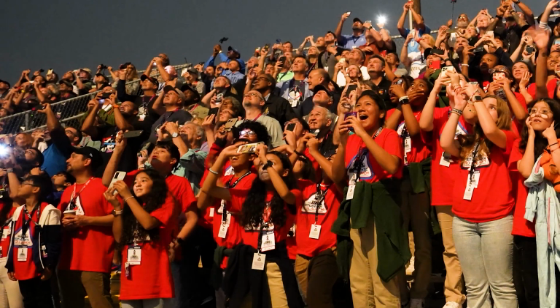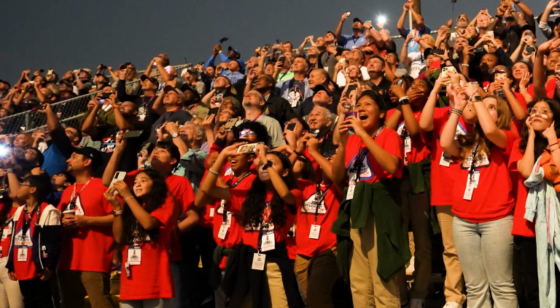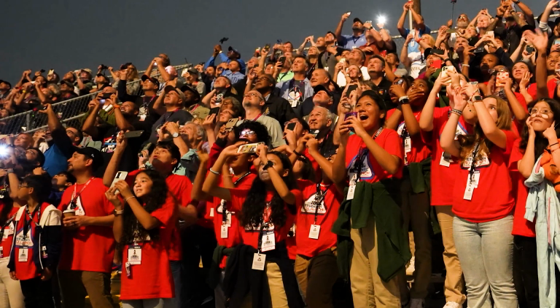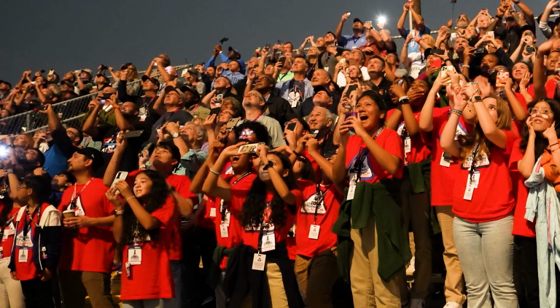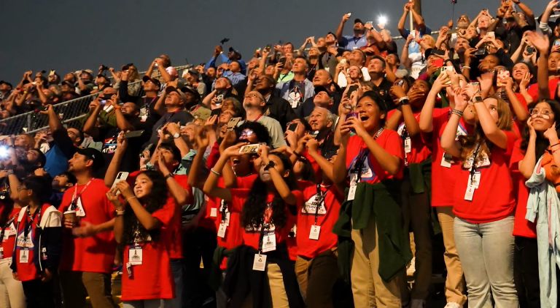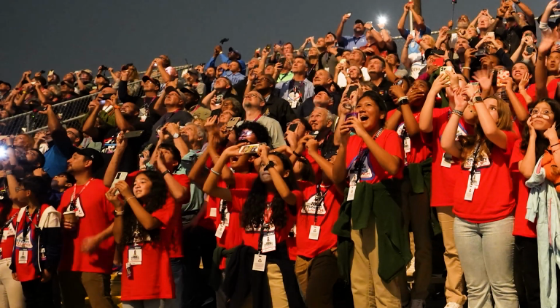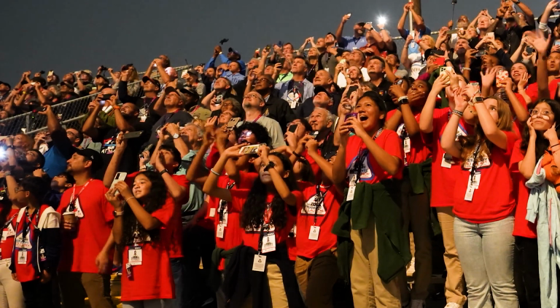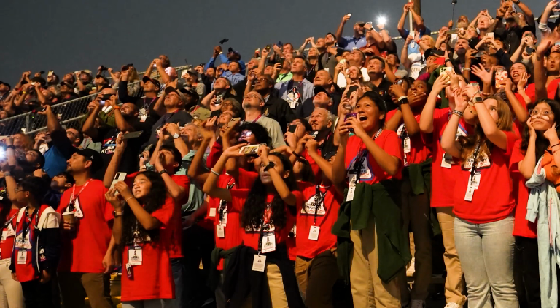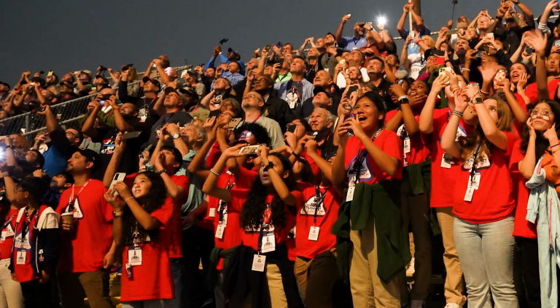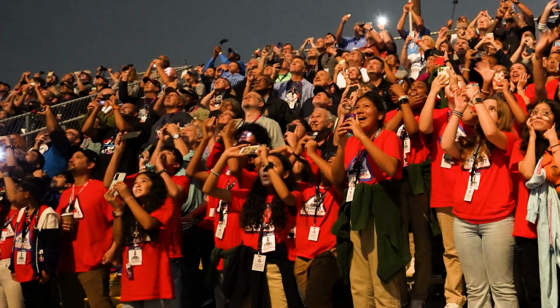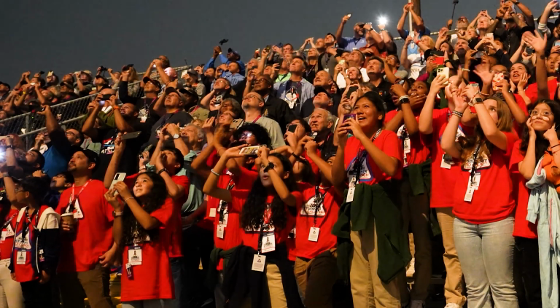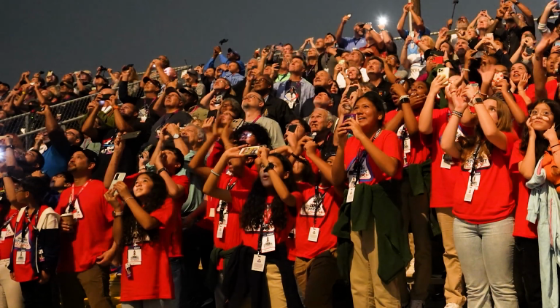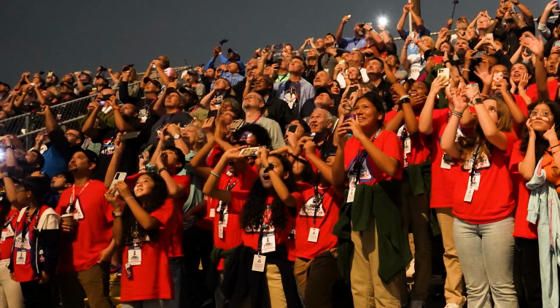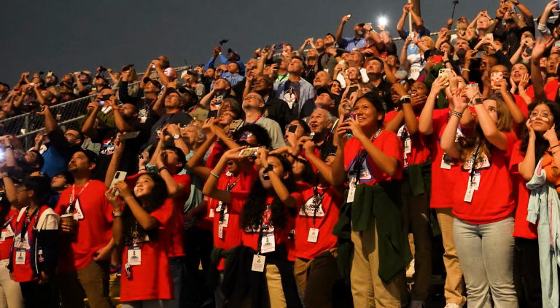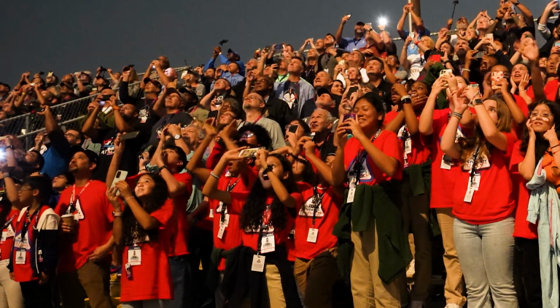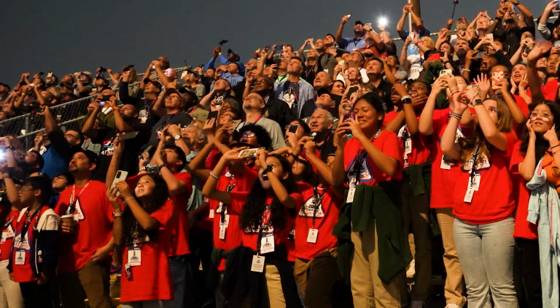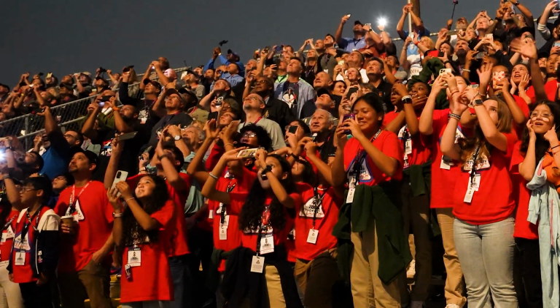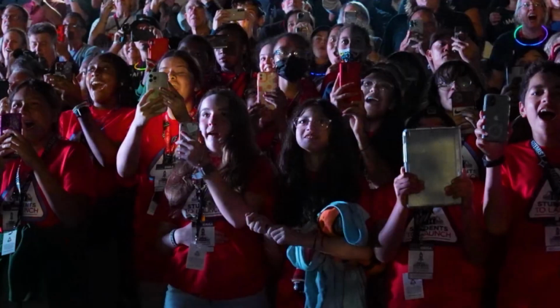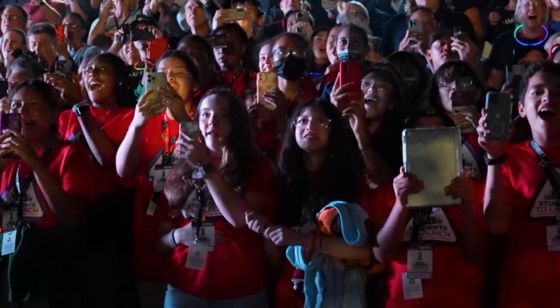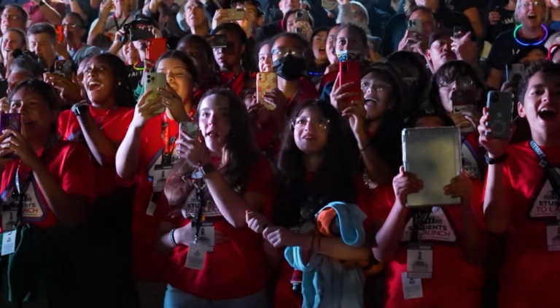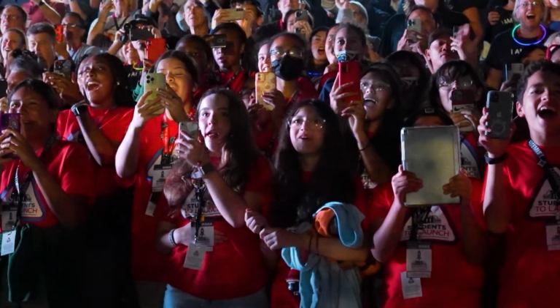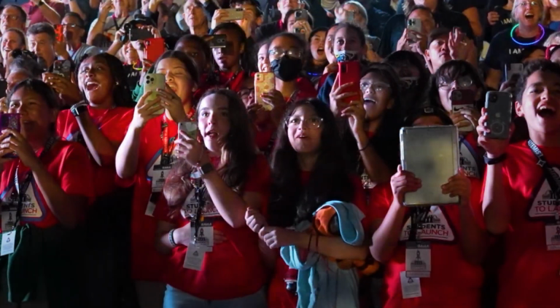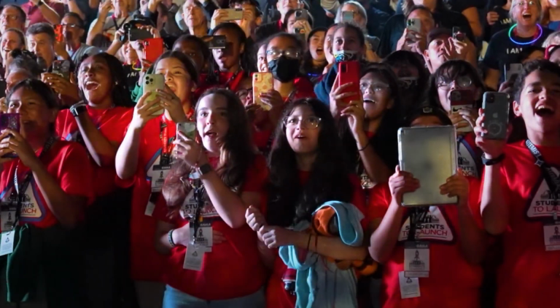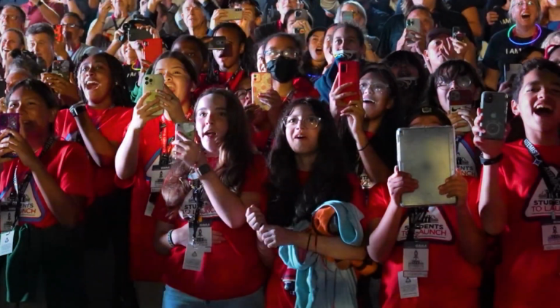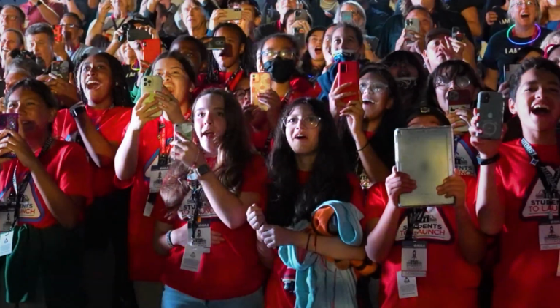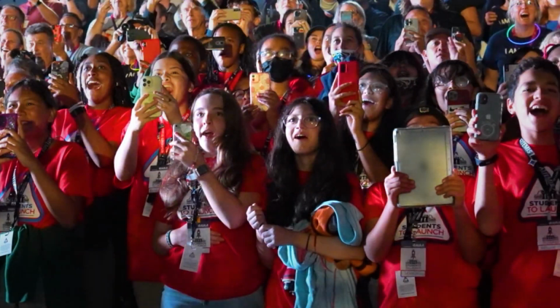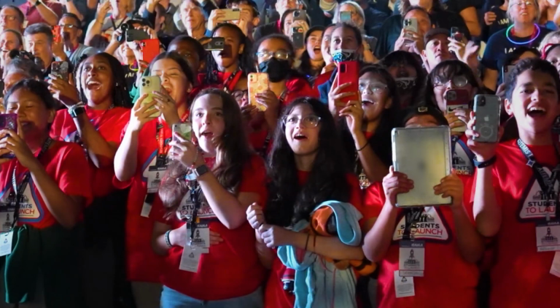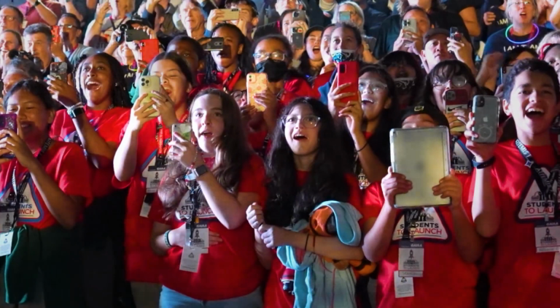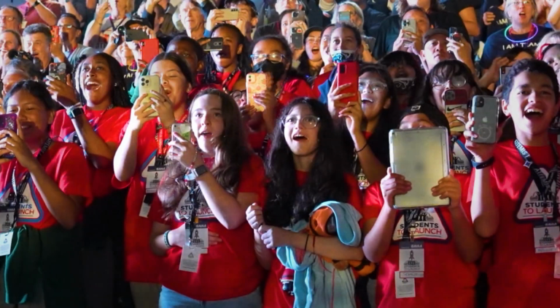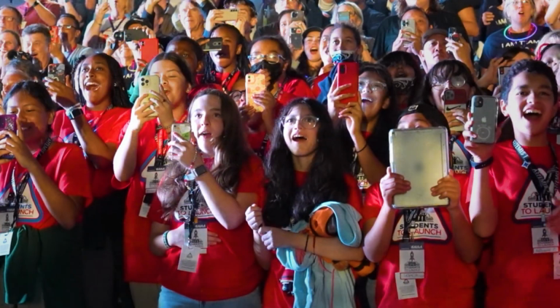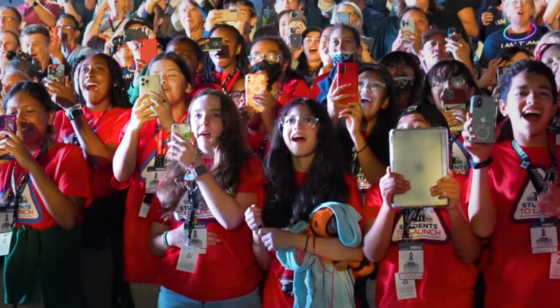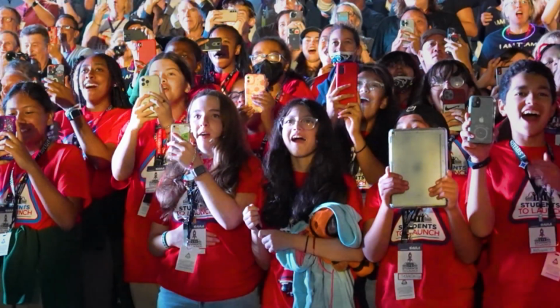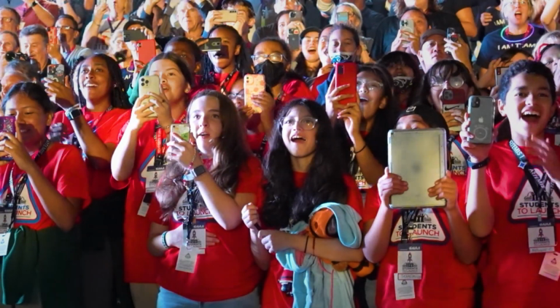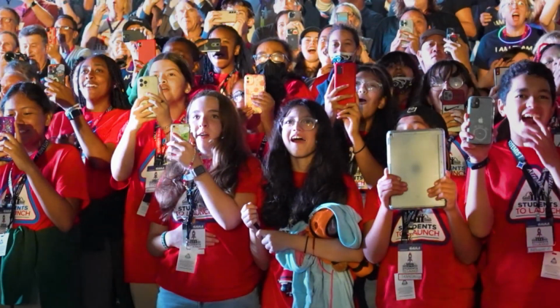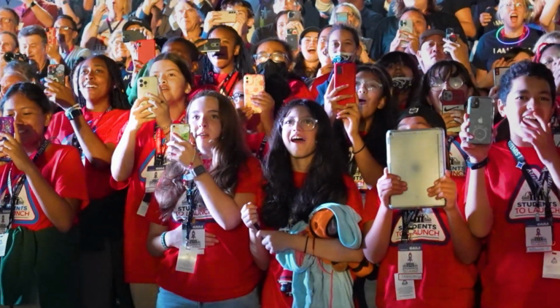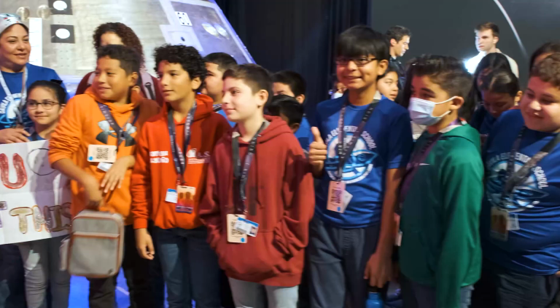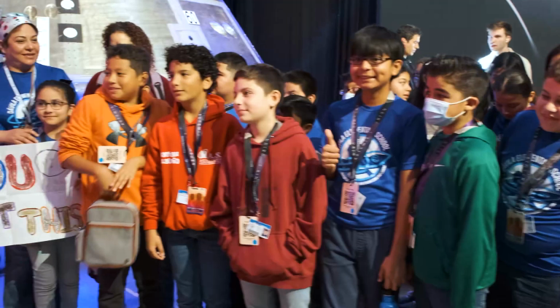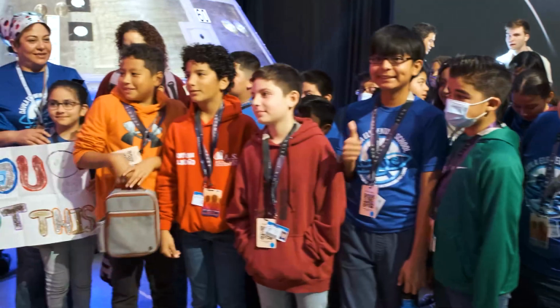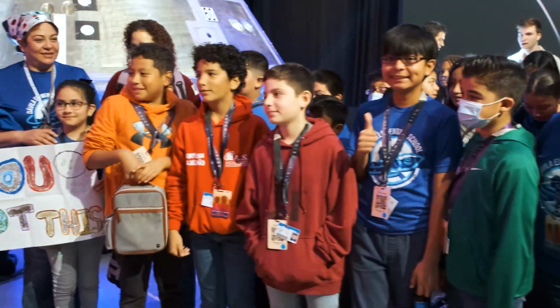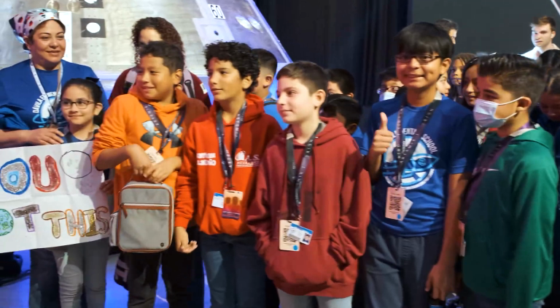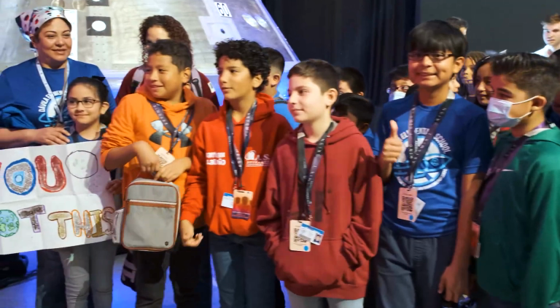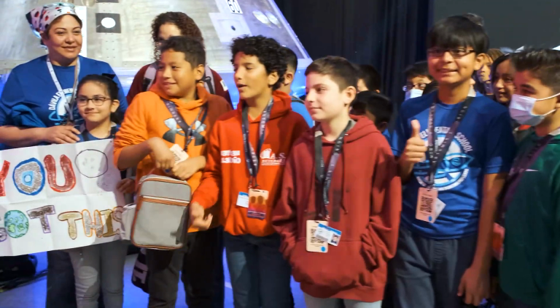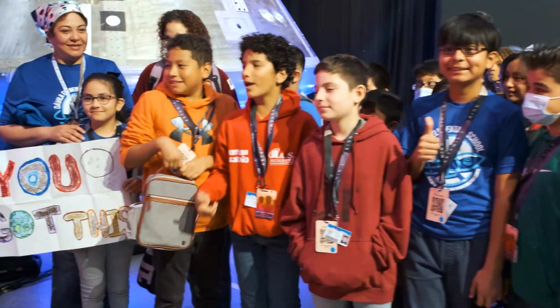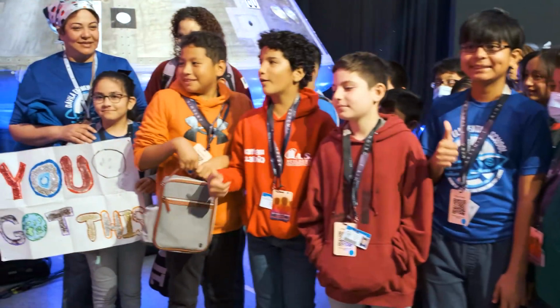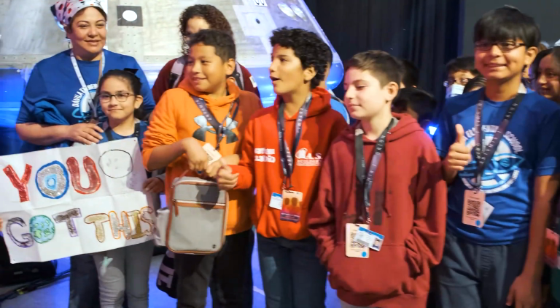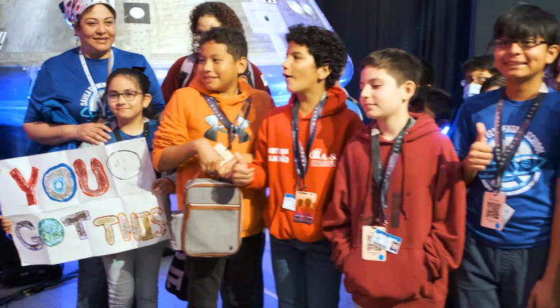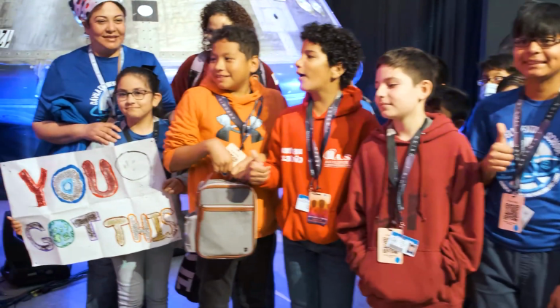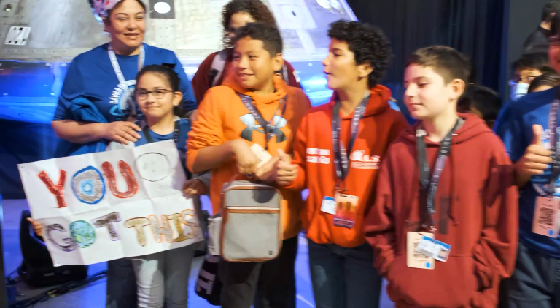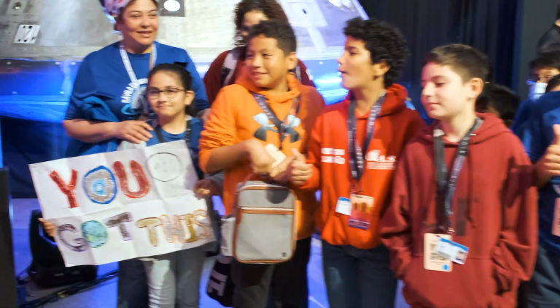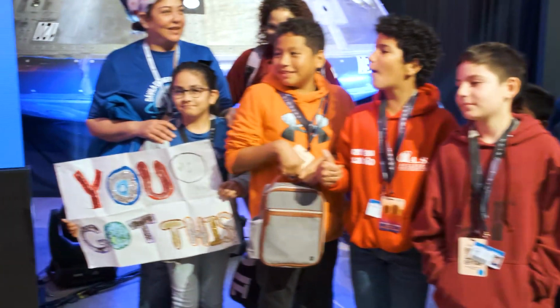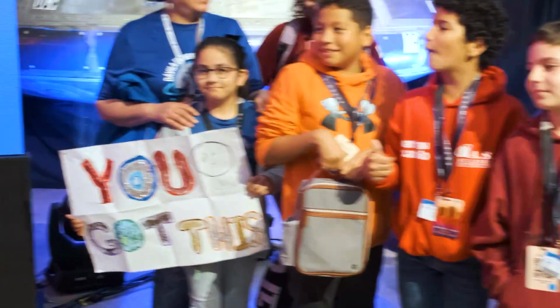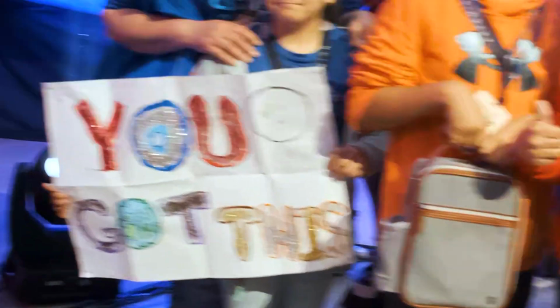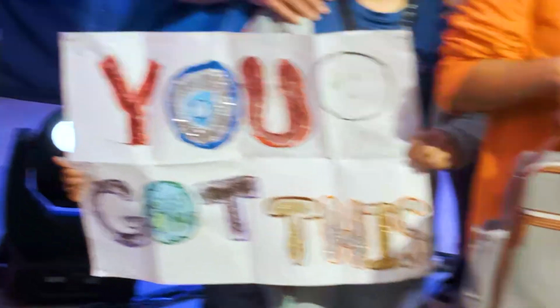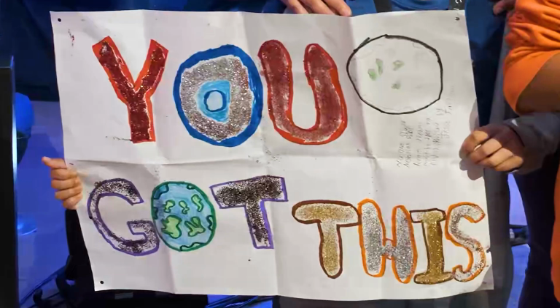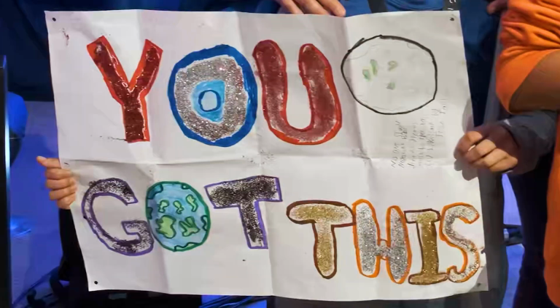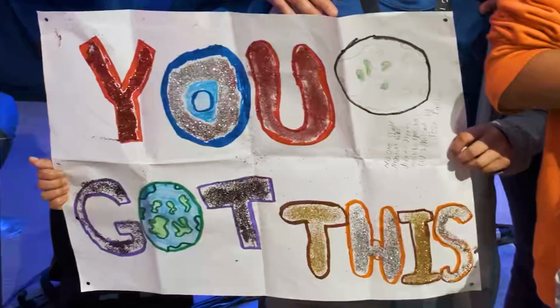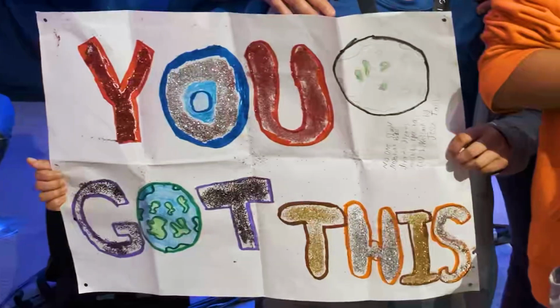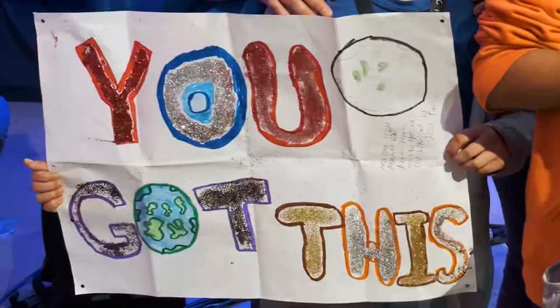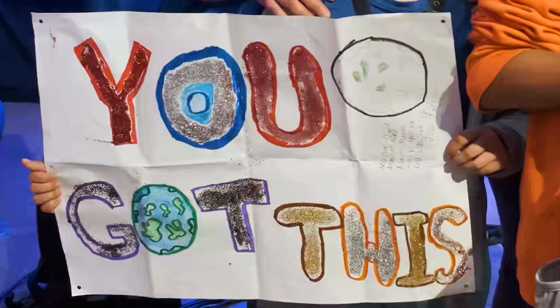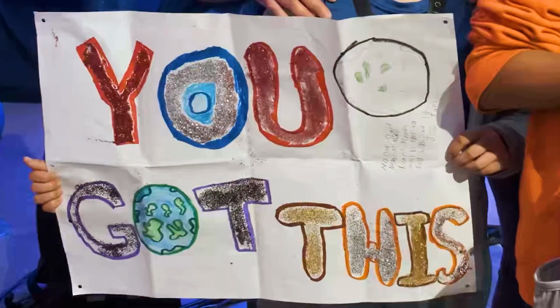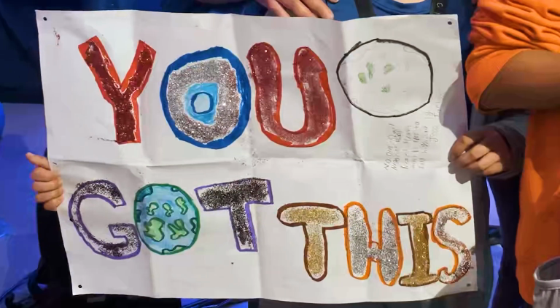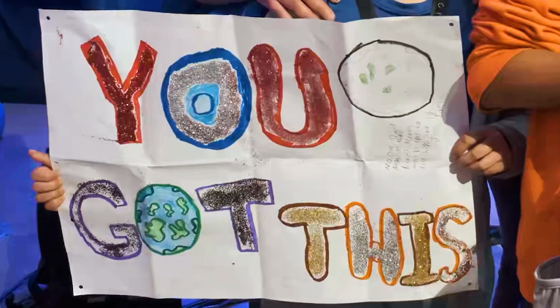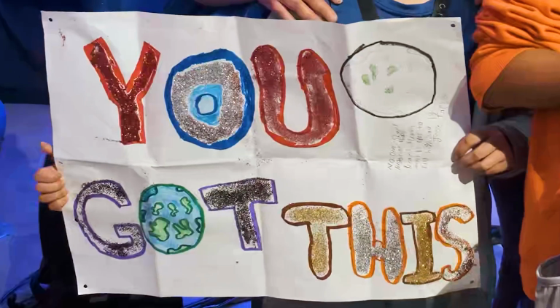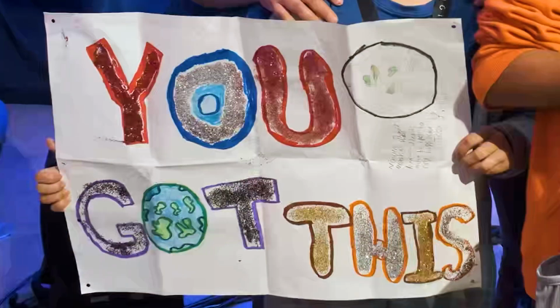I can't wait to see what you, the Artemis generation, can do. Let's go, explorers.